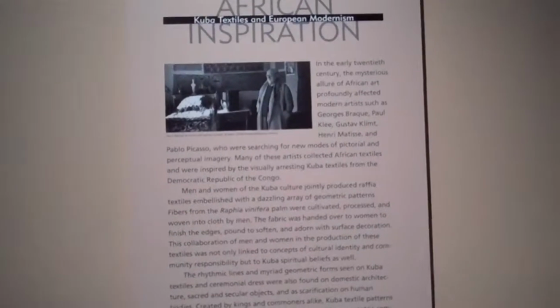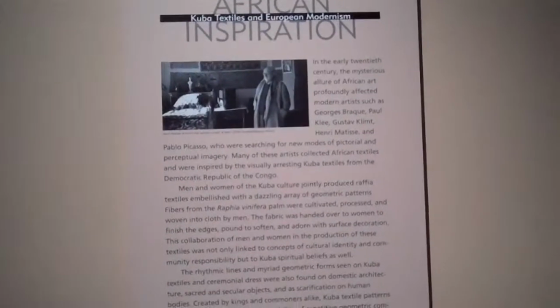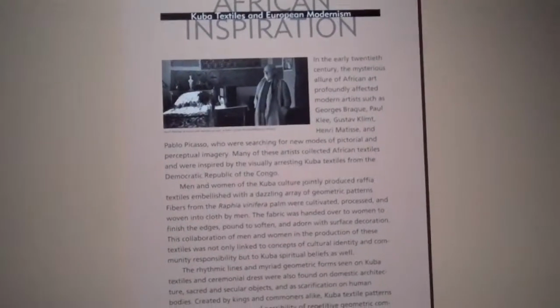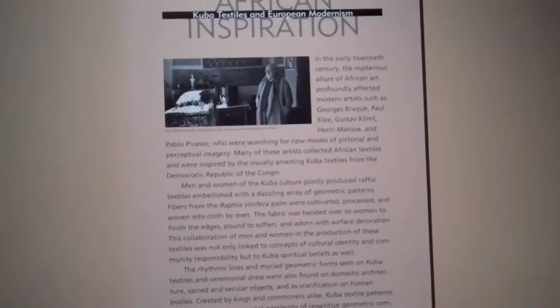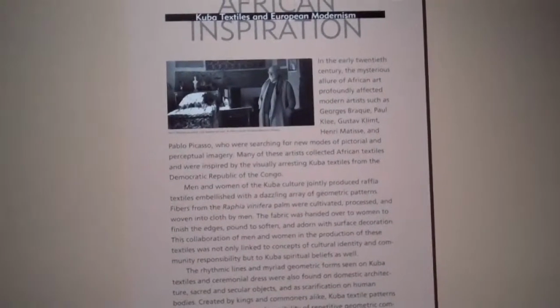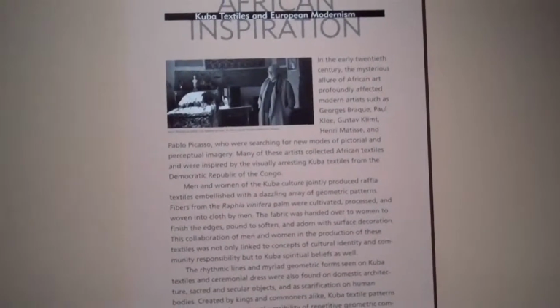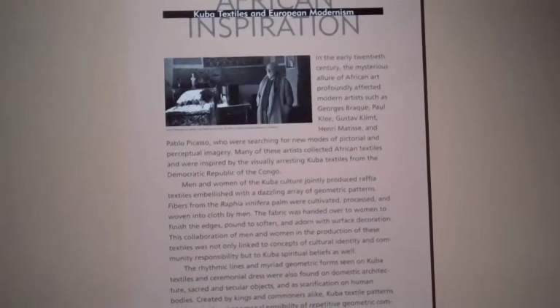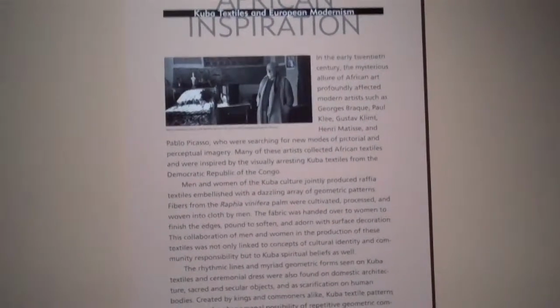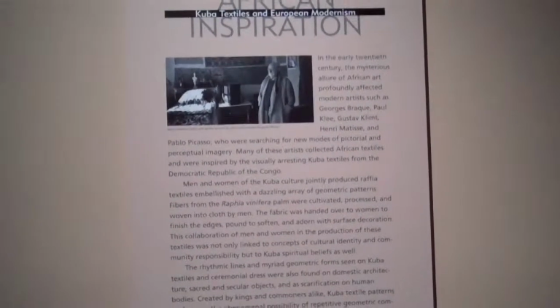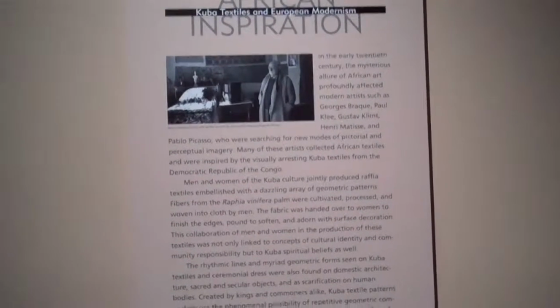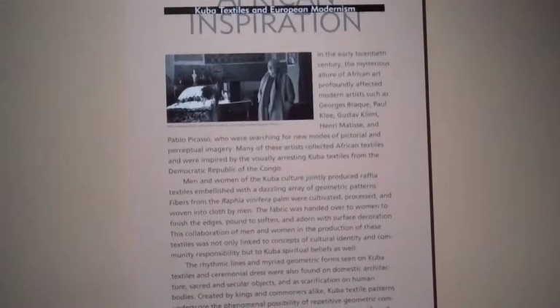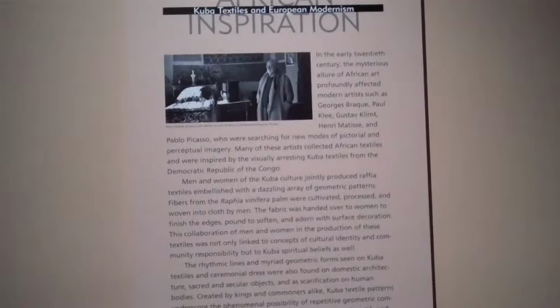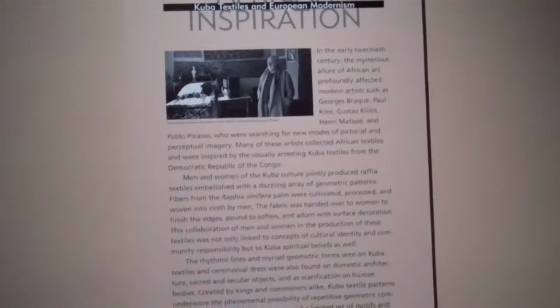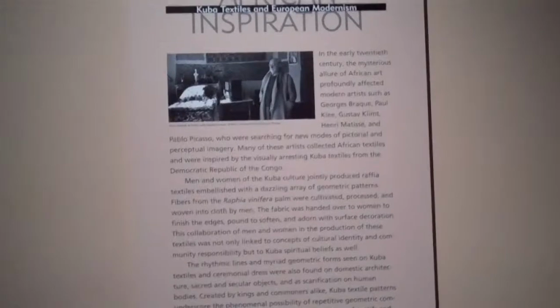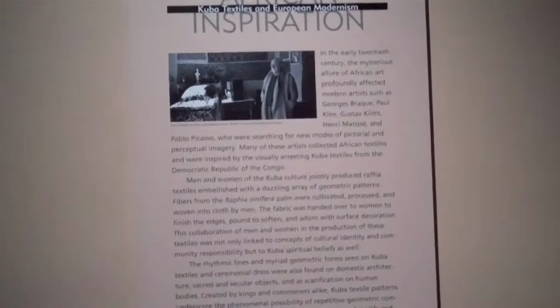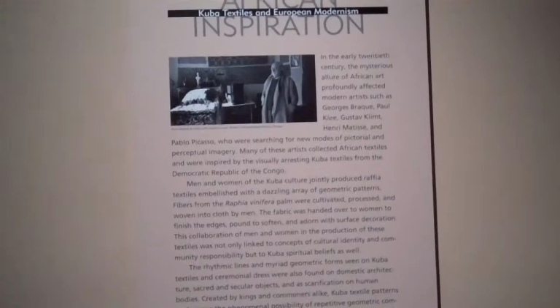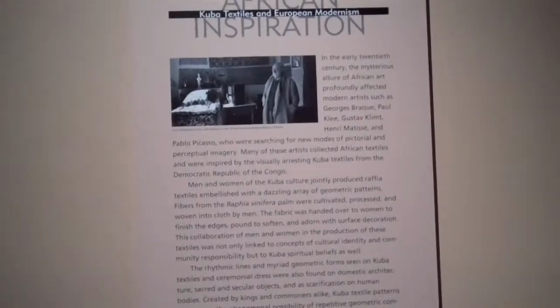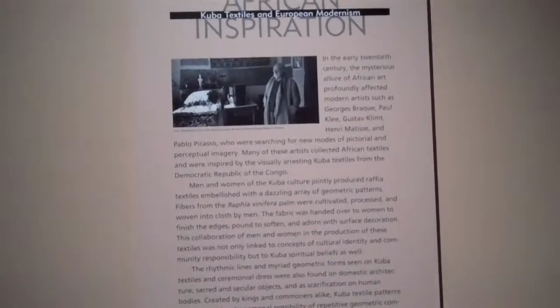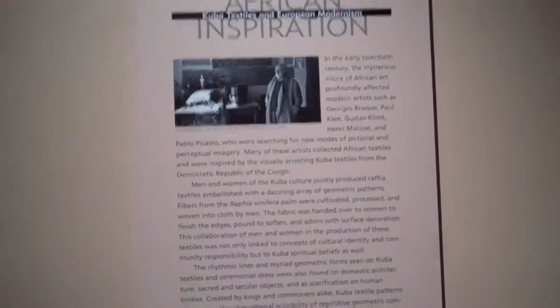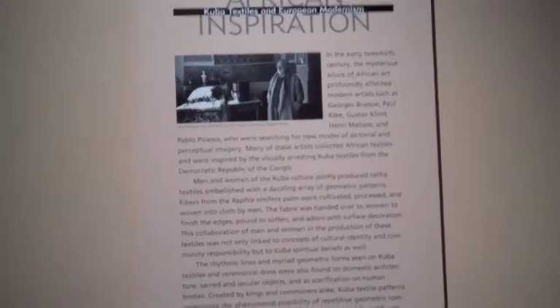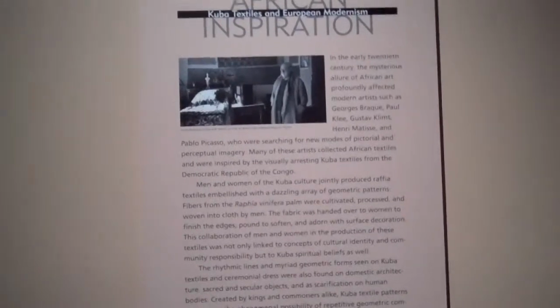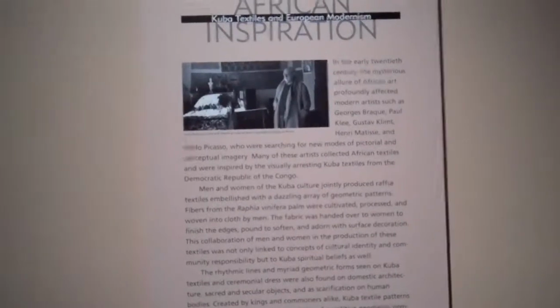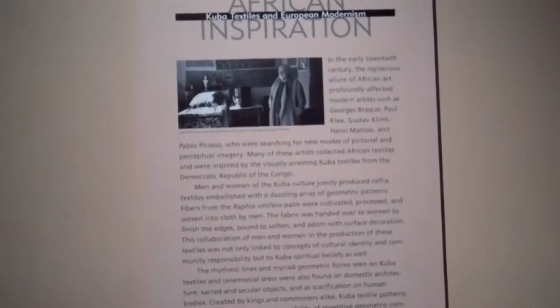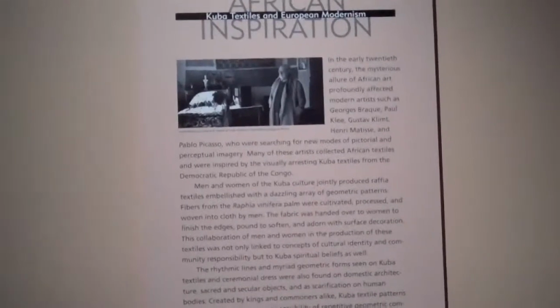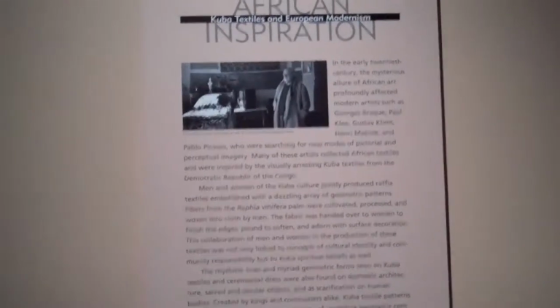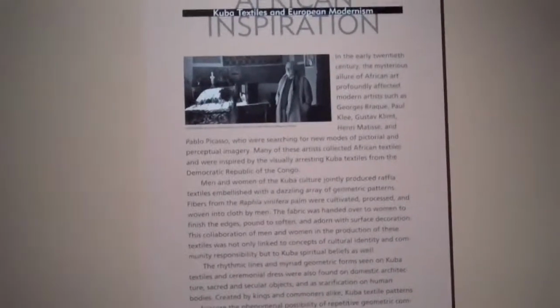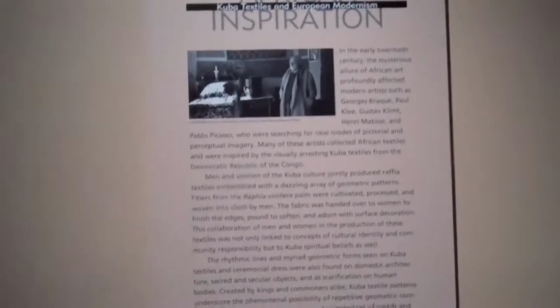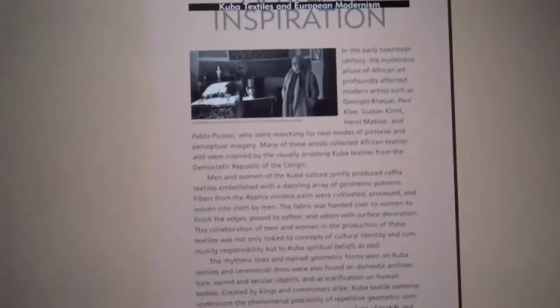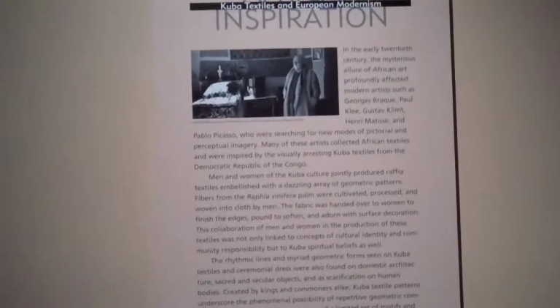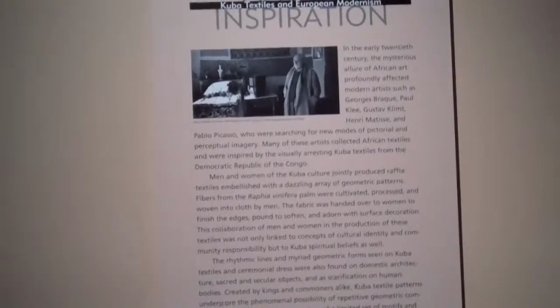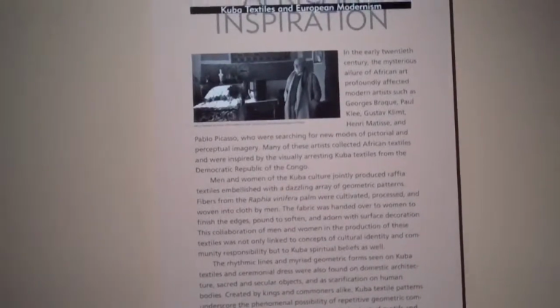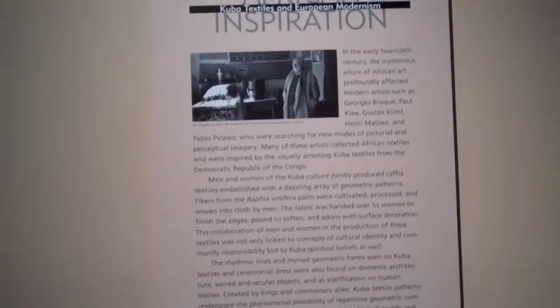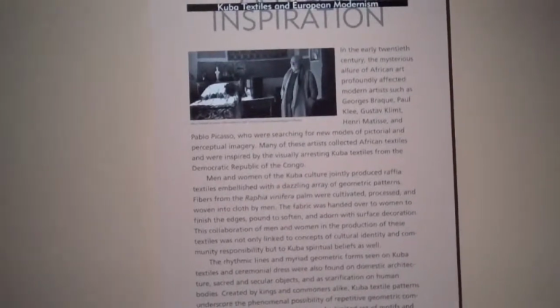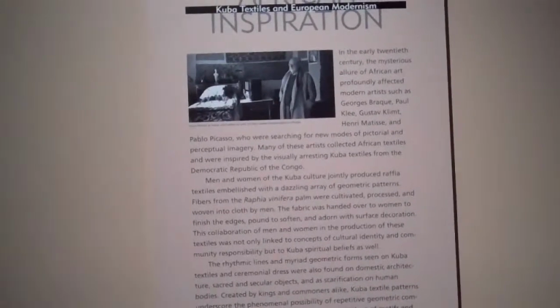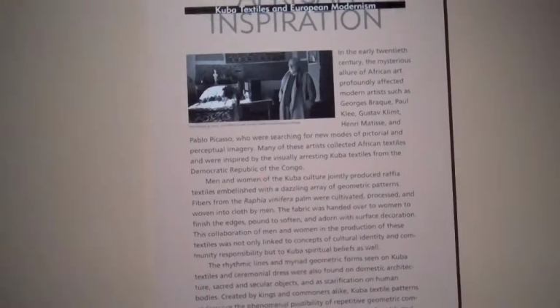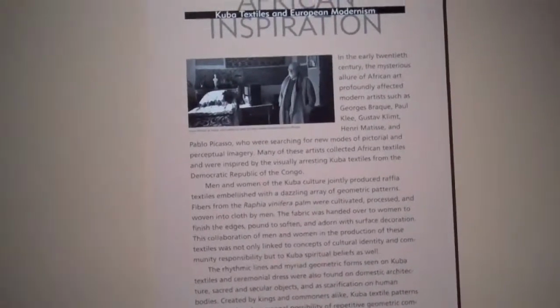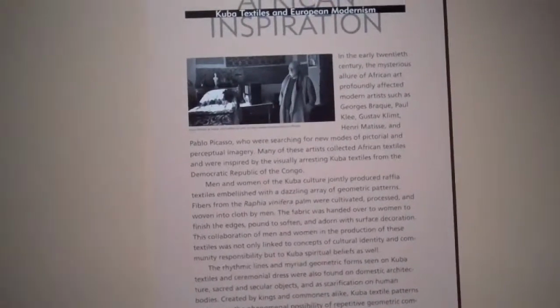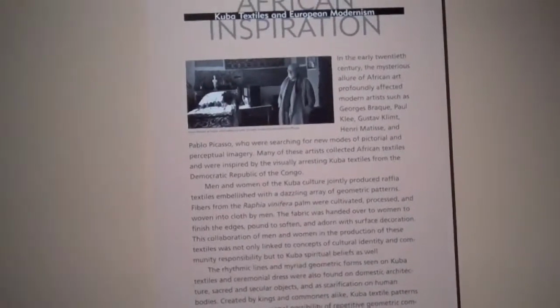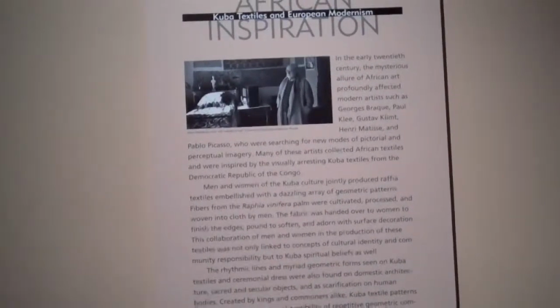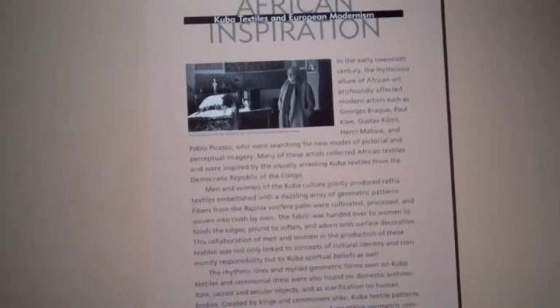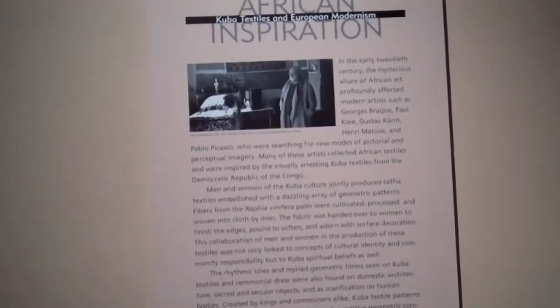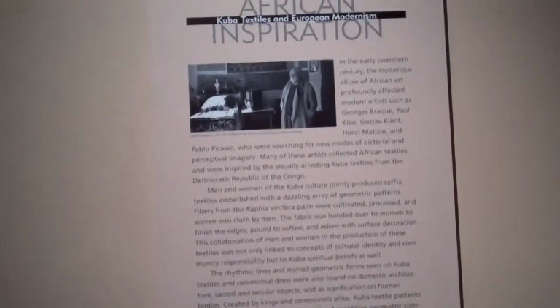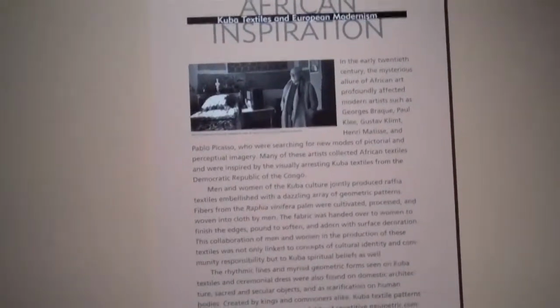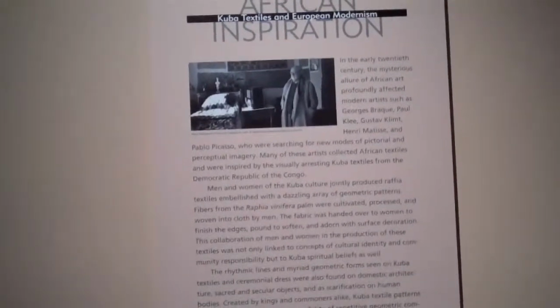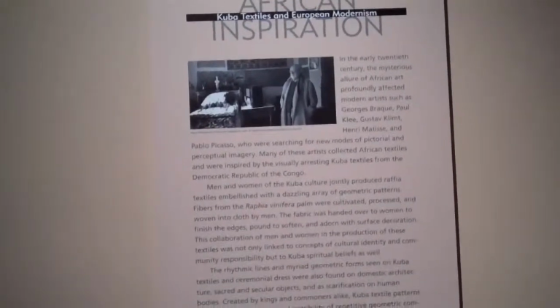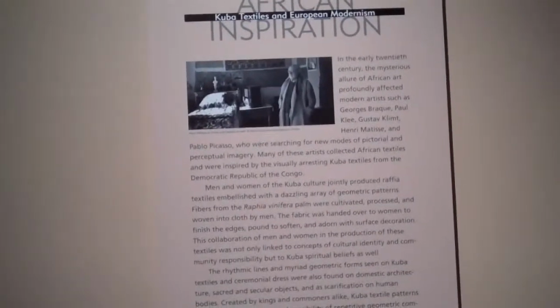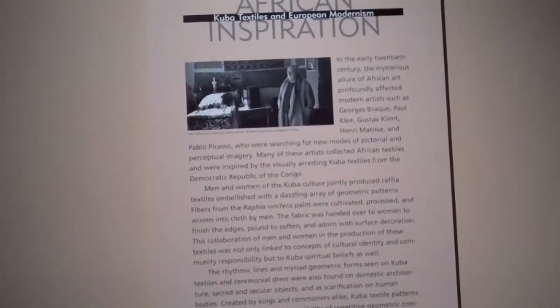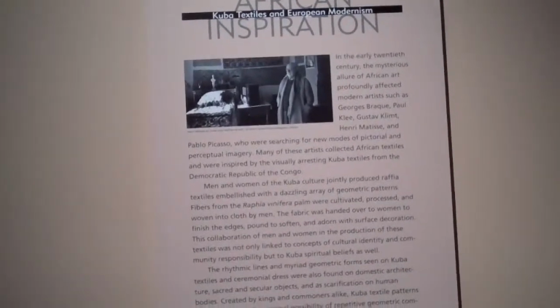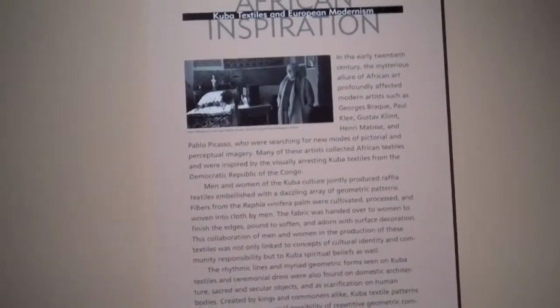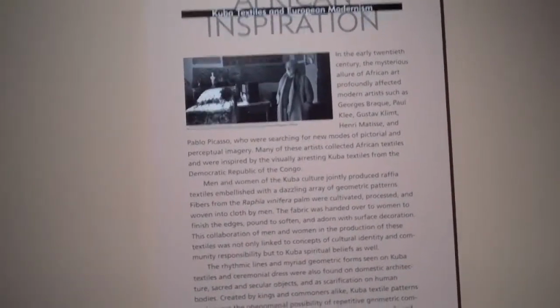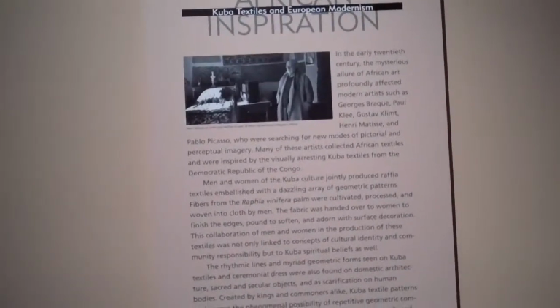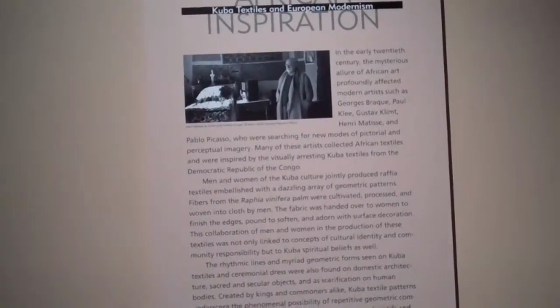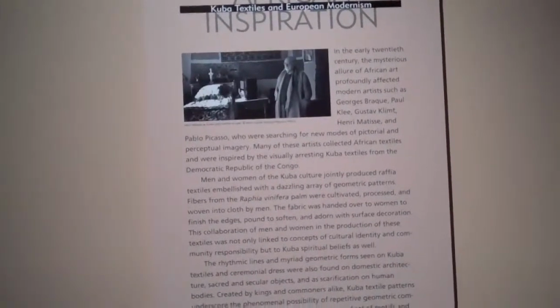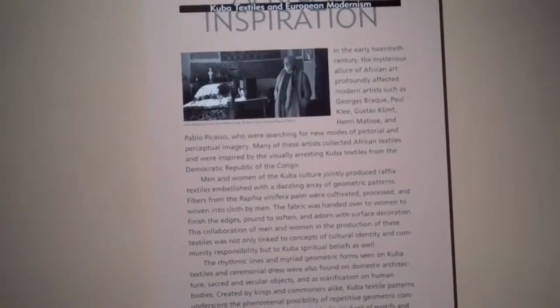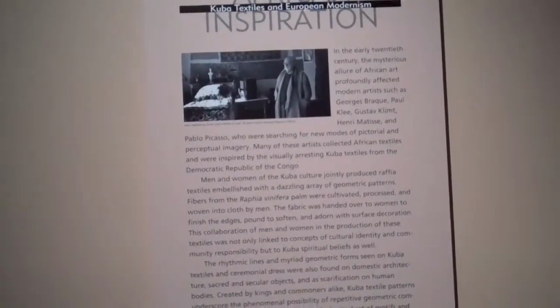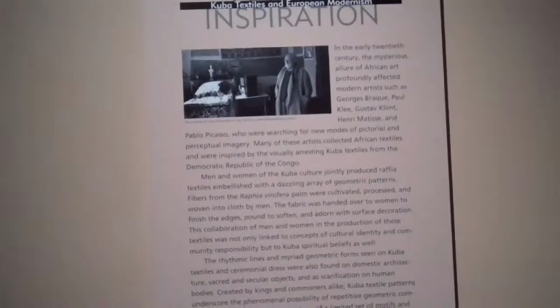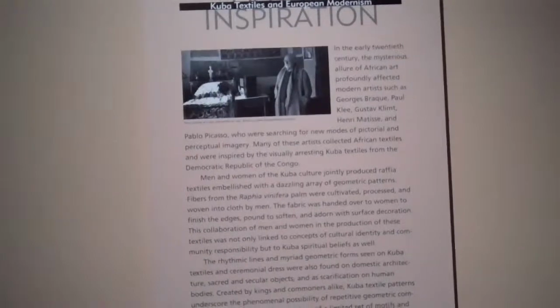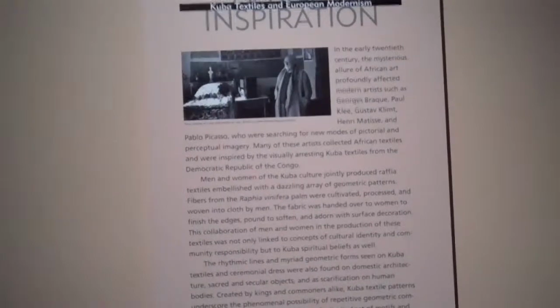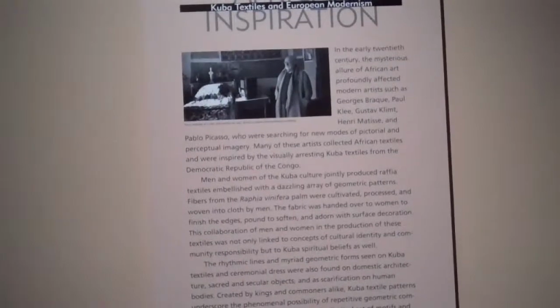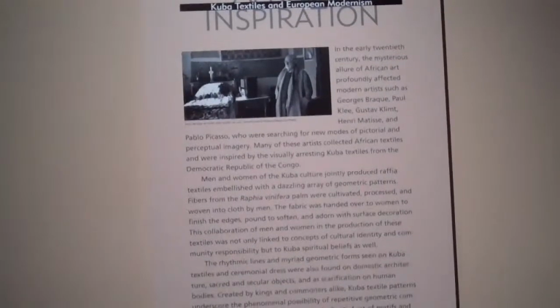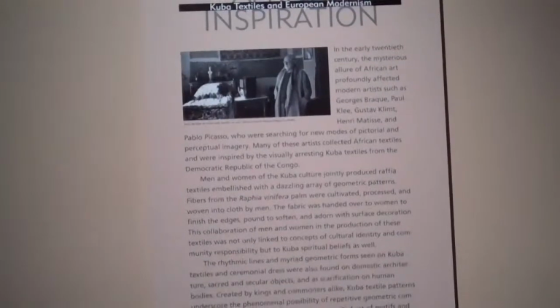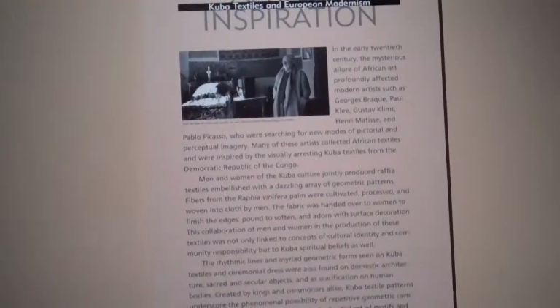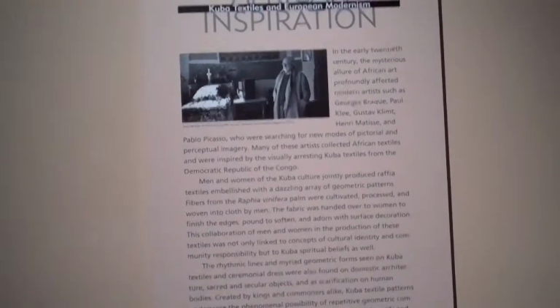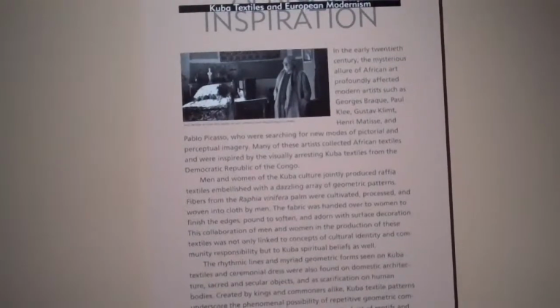I'm here at the Los Angeles County Museum of Art and I thought I'd share some of these textile designs. They're Kuba textiles and European modernism.